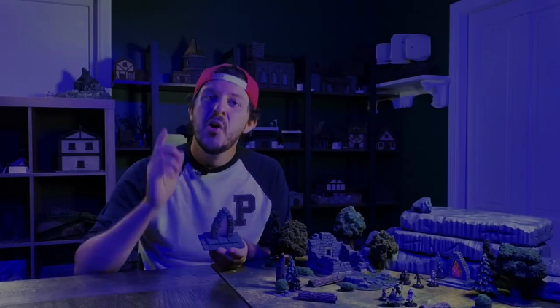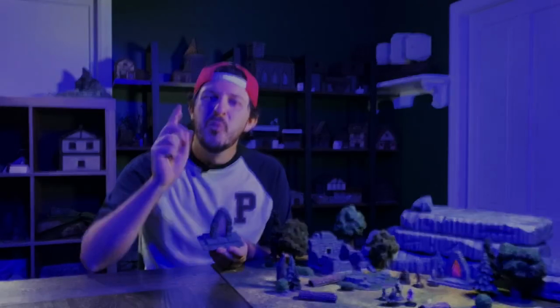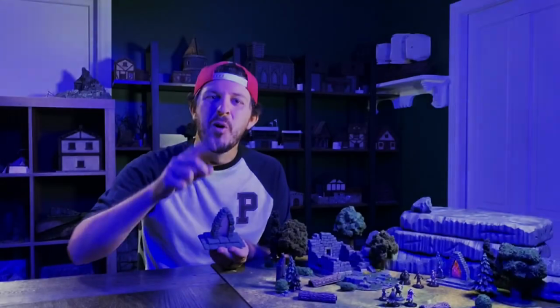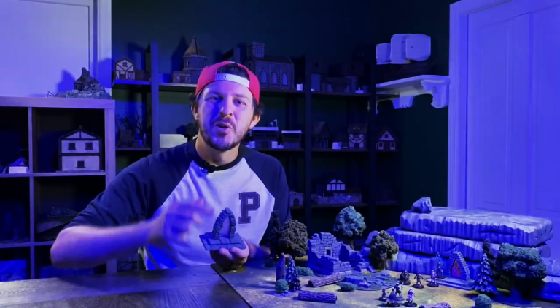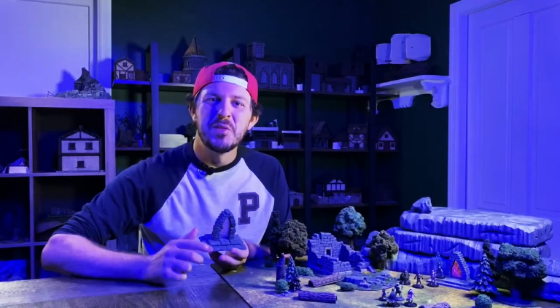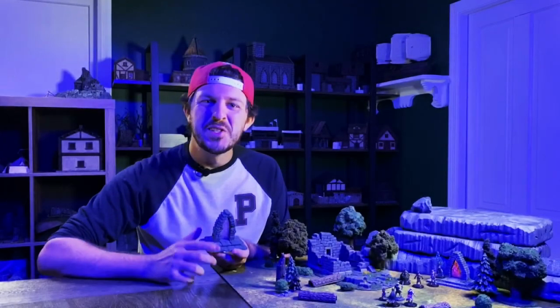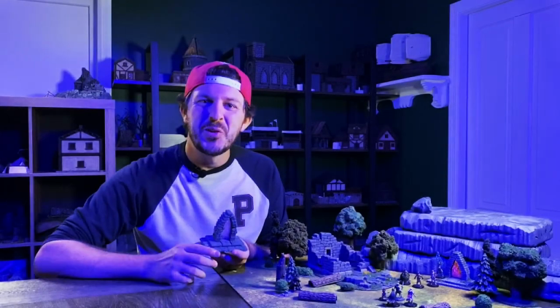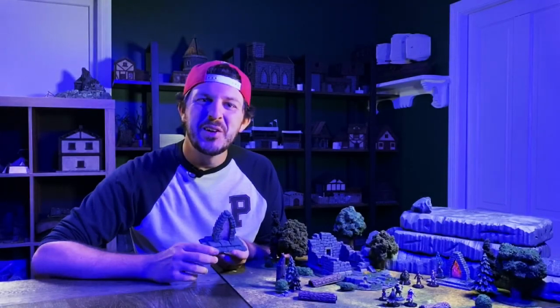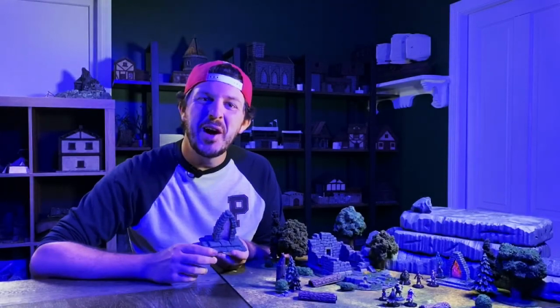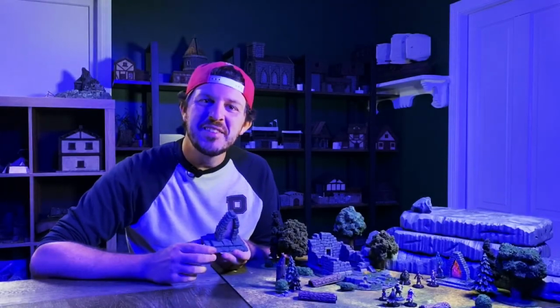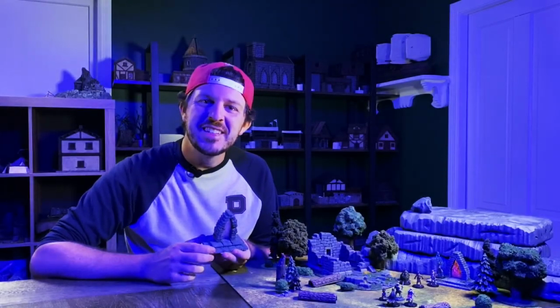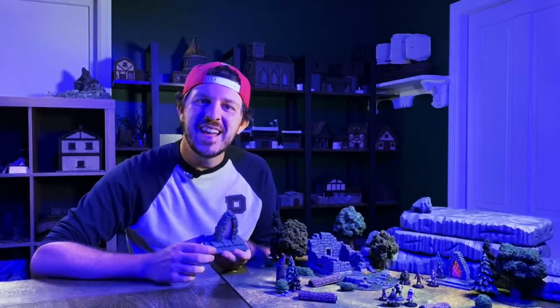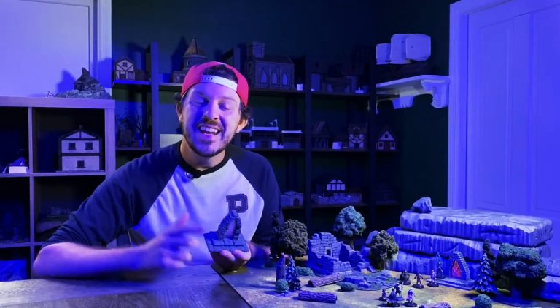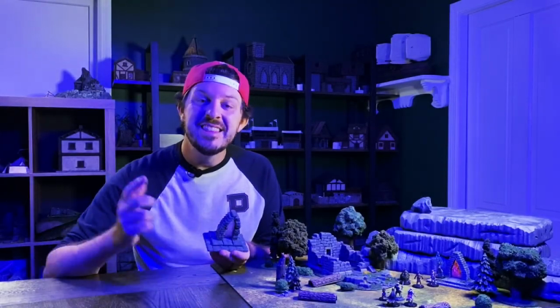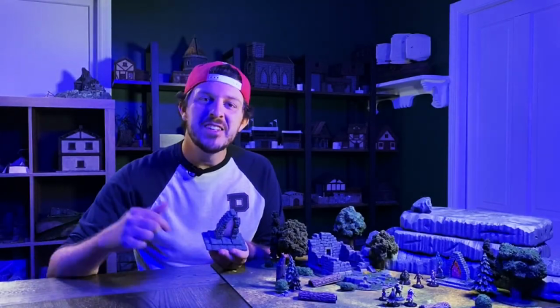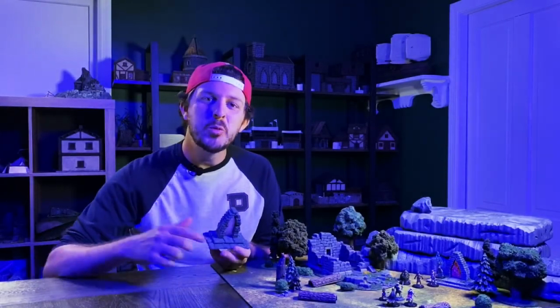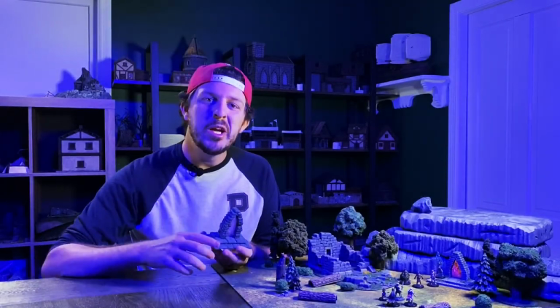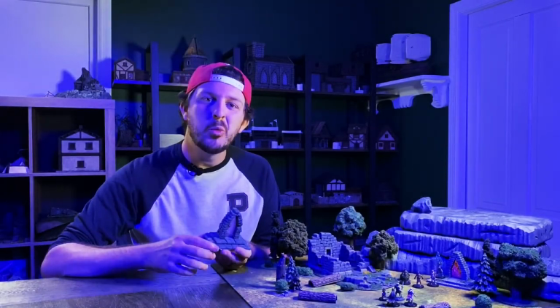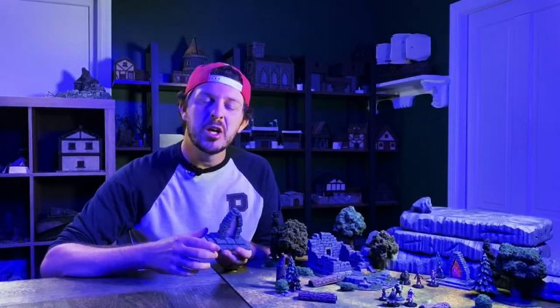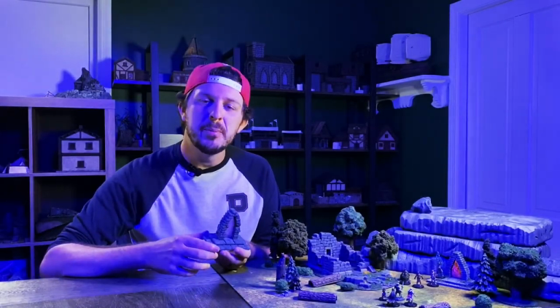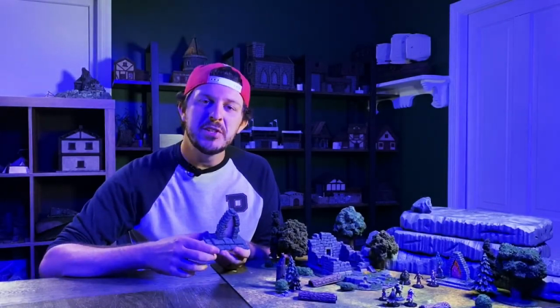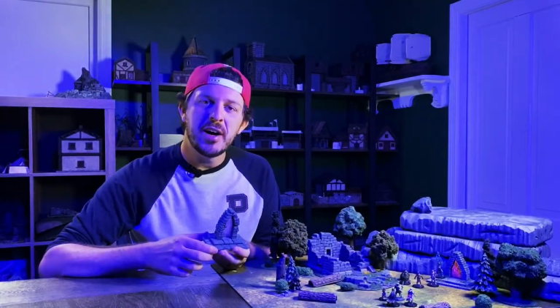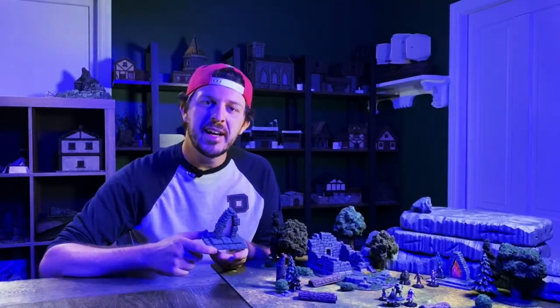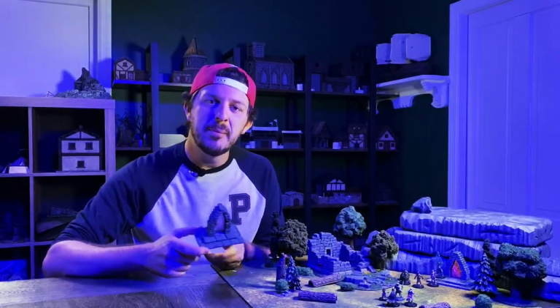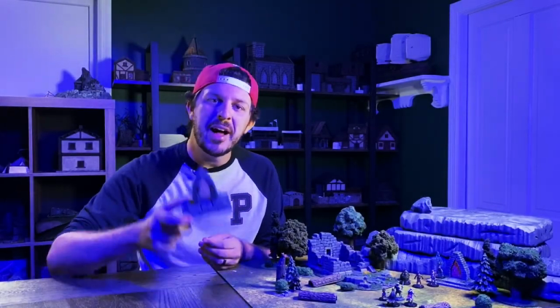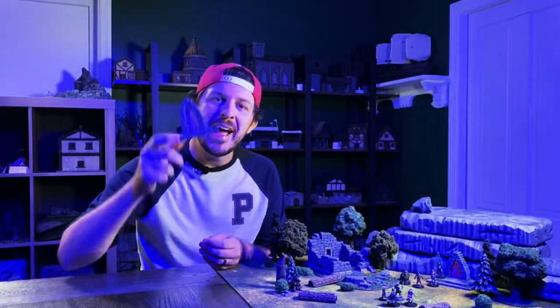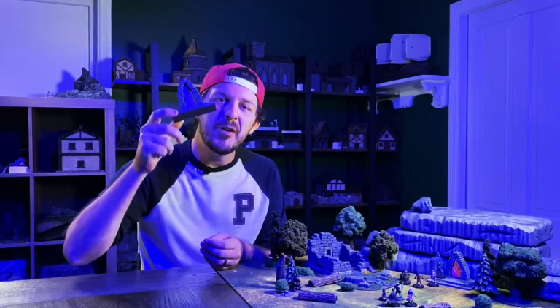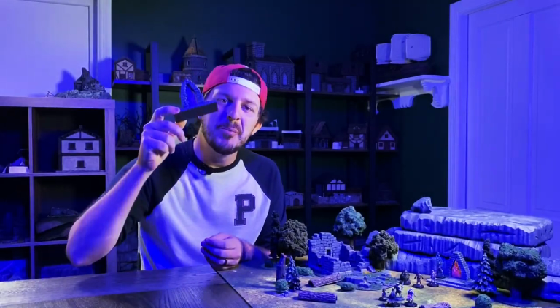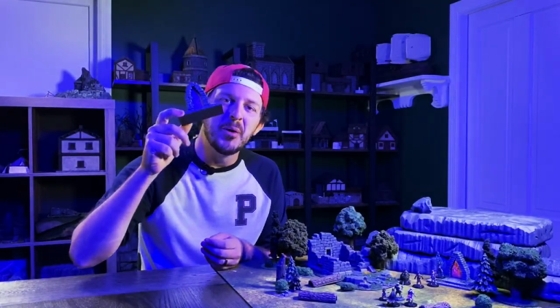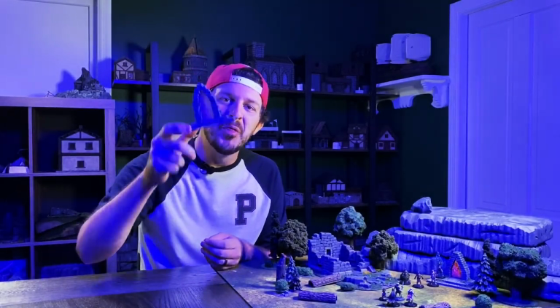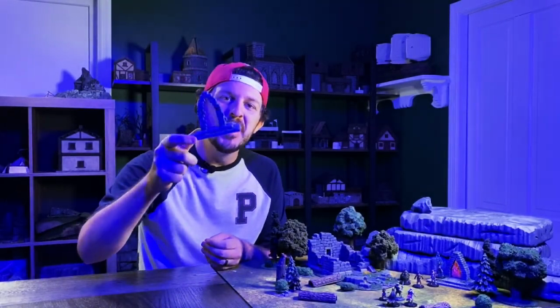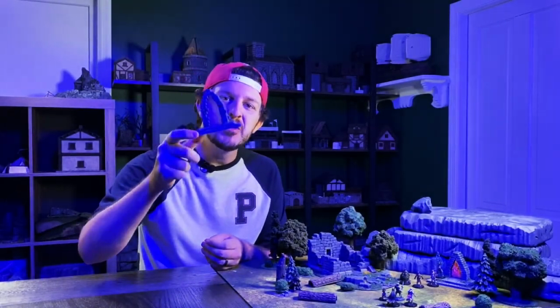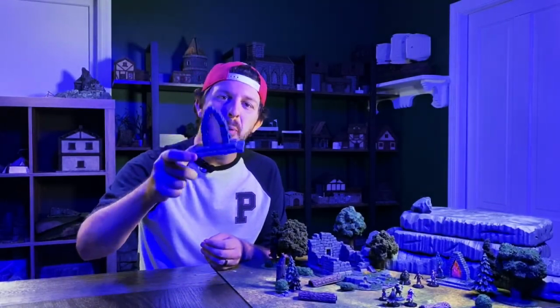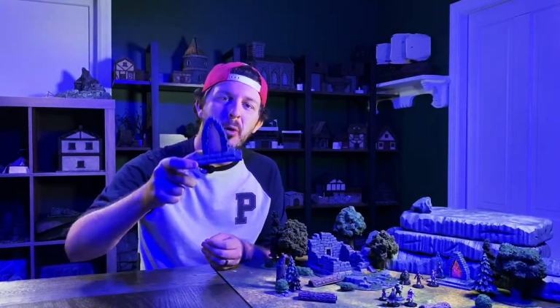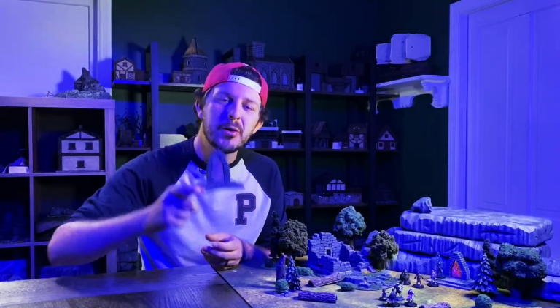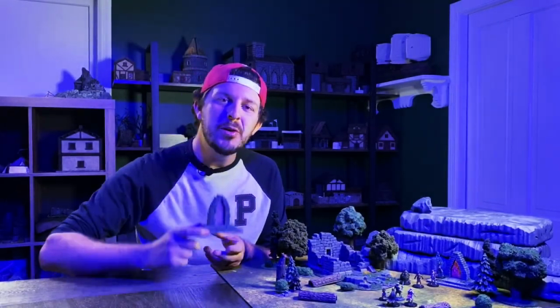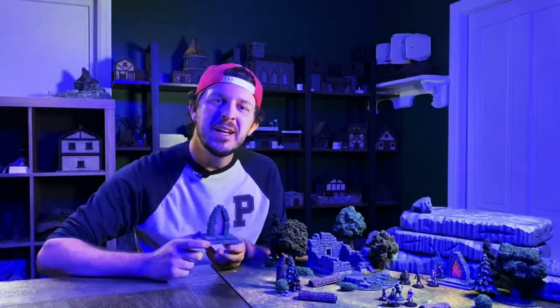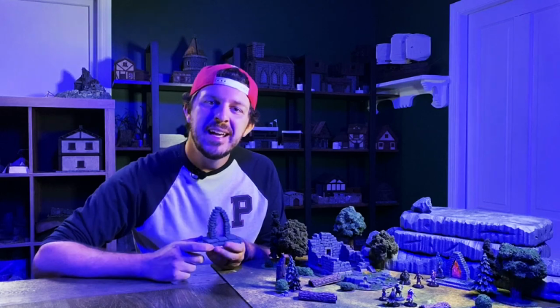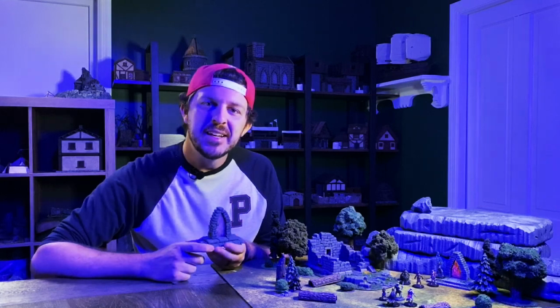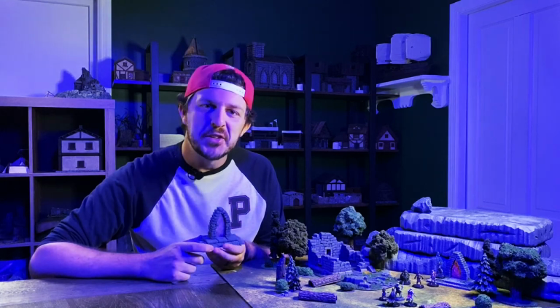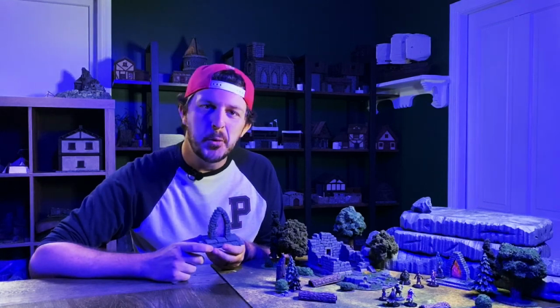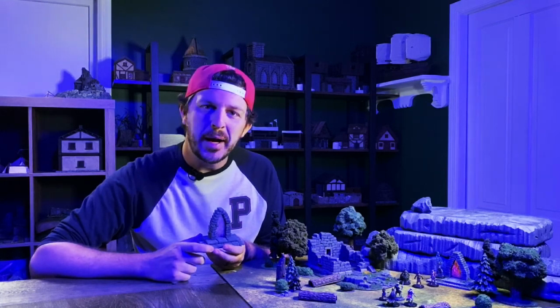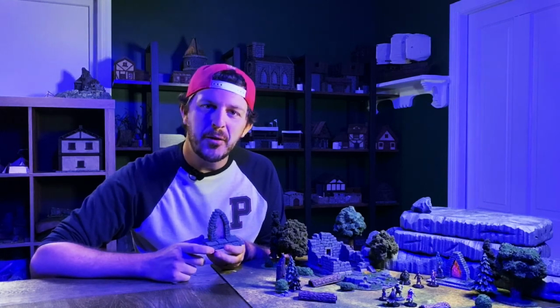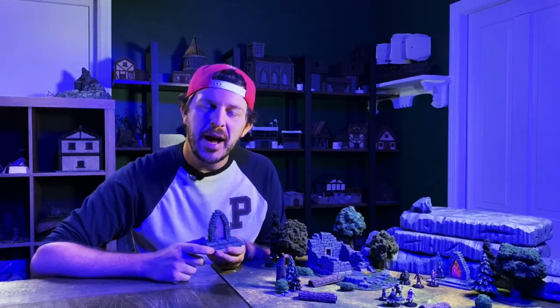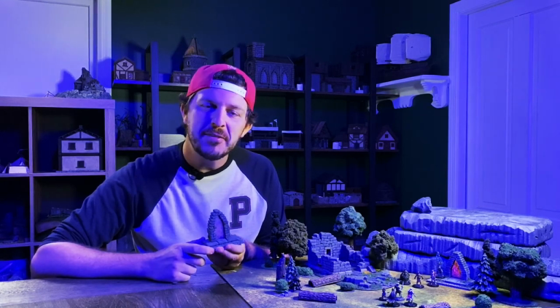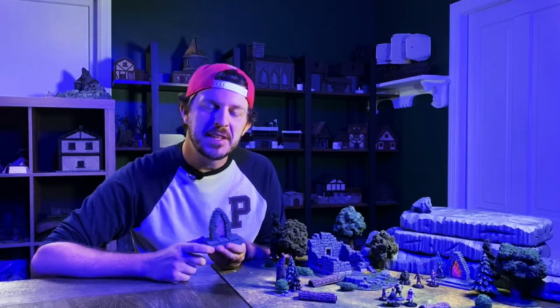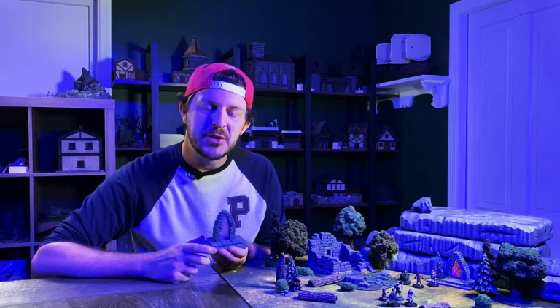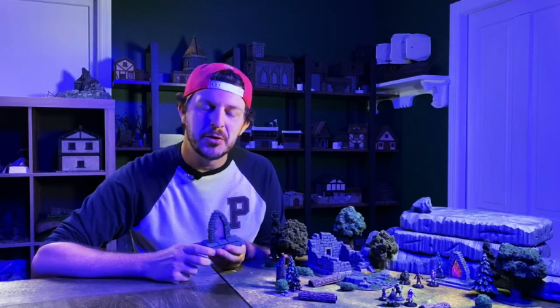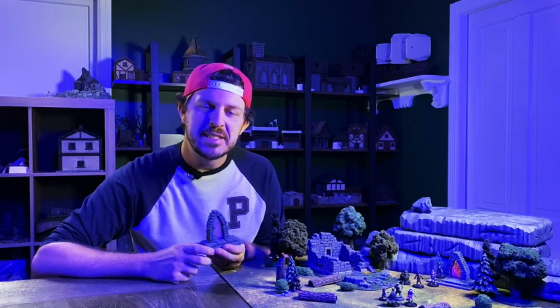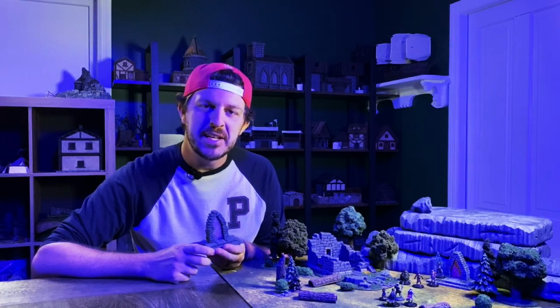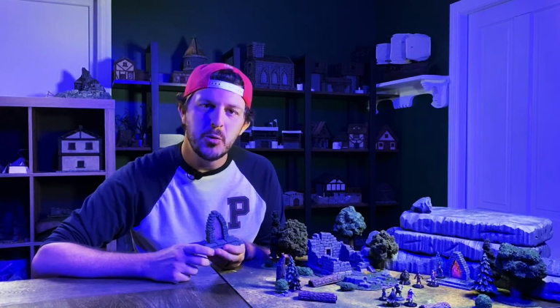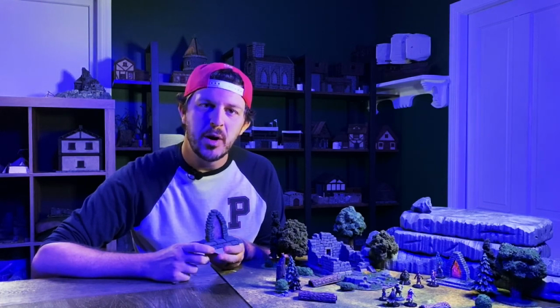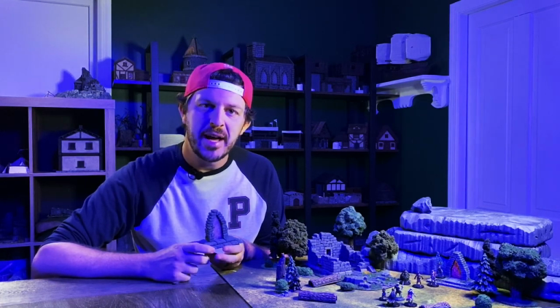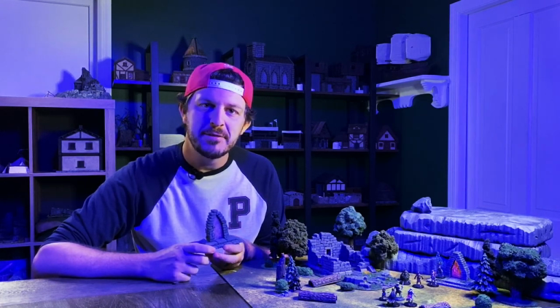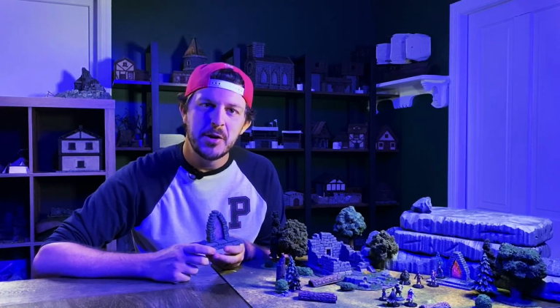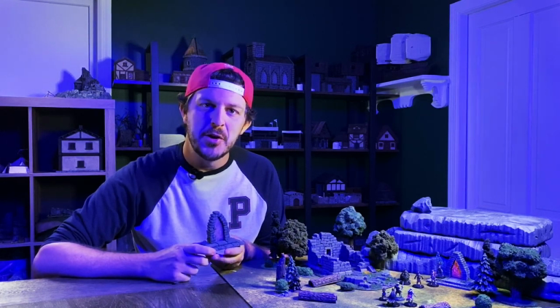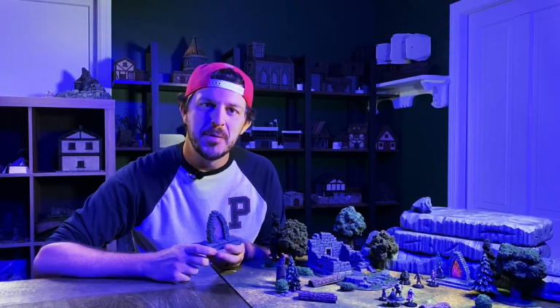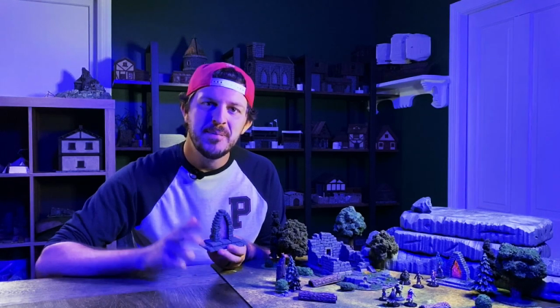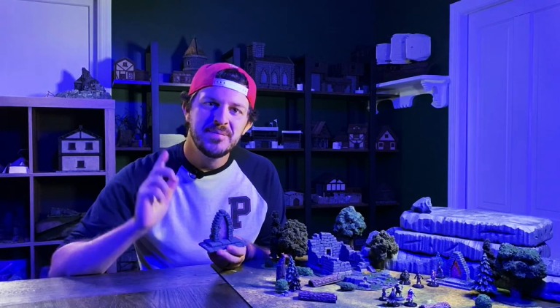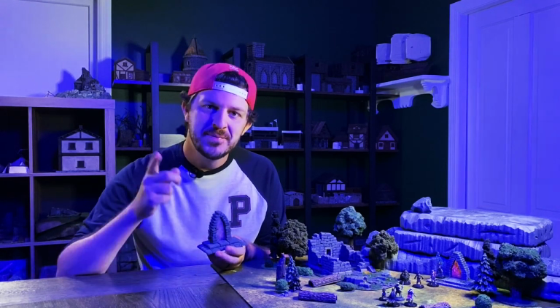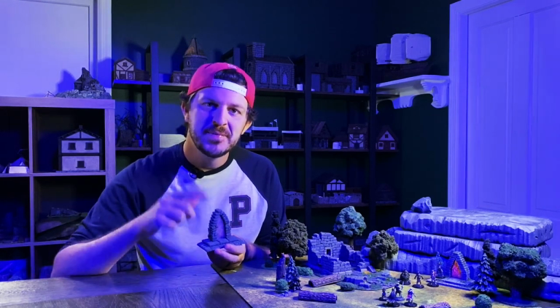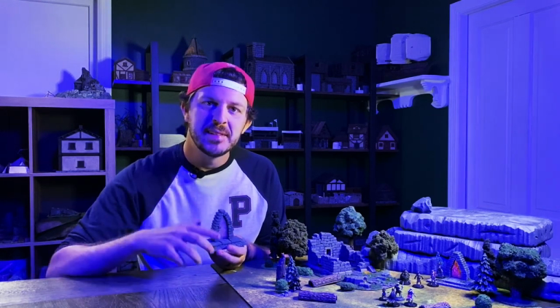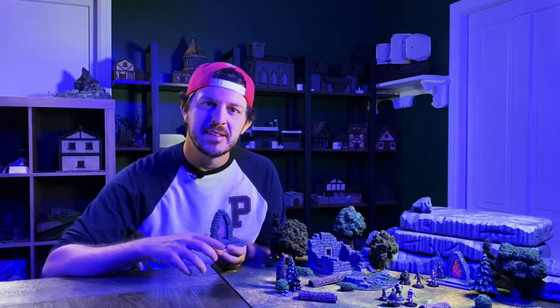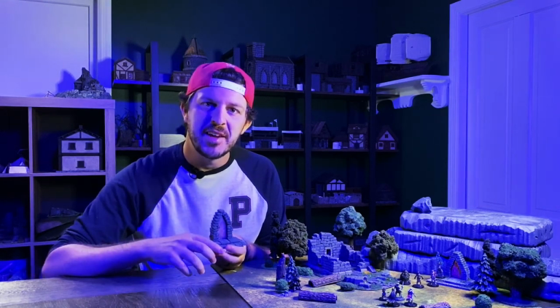Welcome to the Story Crafts Society. This week we're going to be talking about how to build this portal. It's a quick craft that should only take you one afternoon. Let's go.